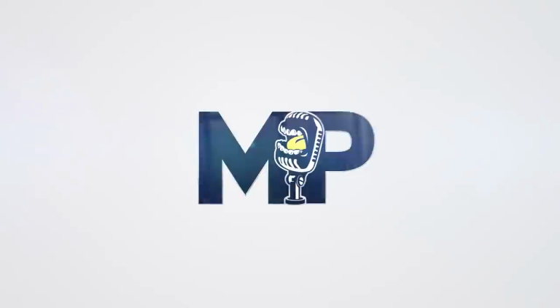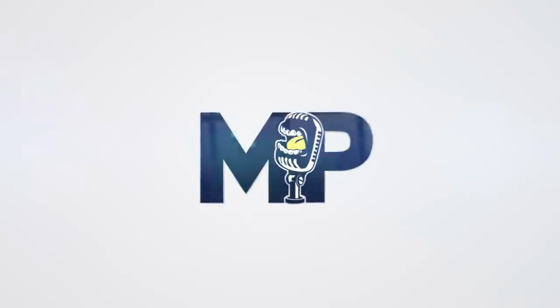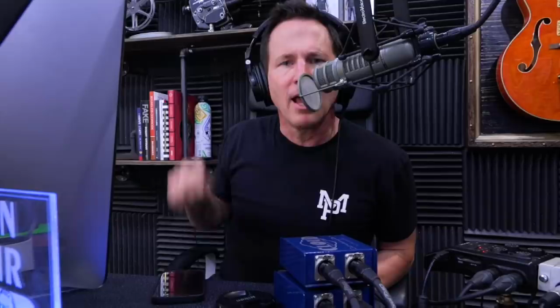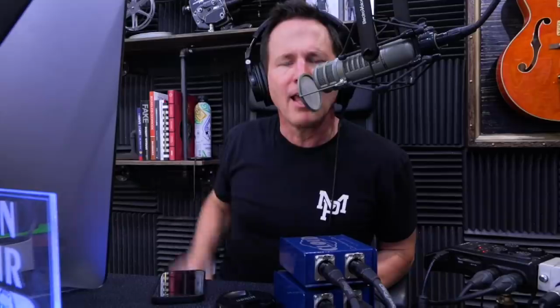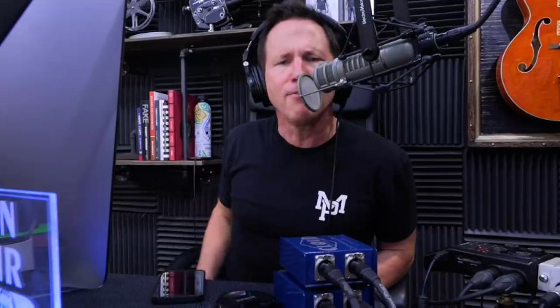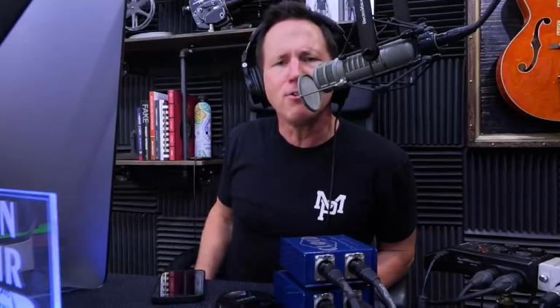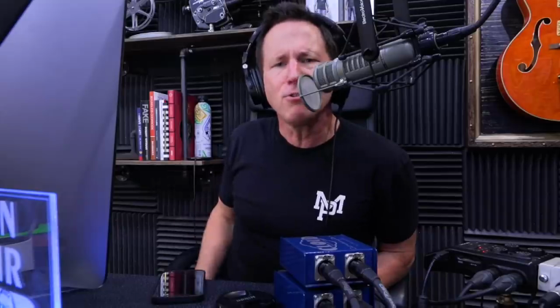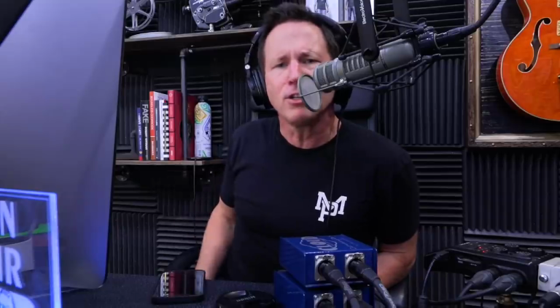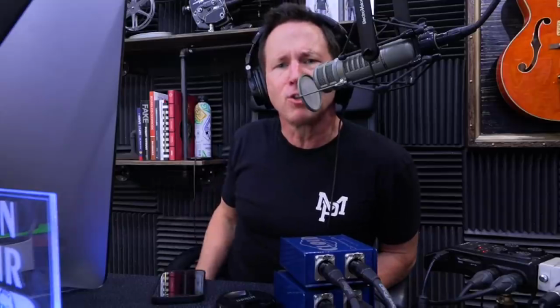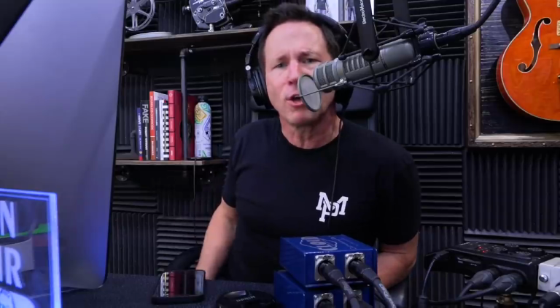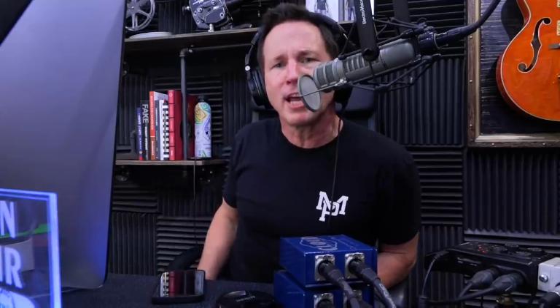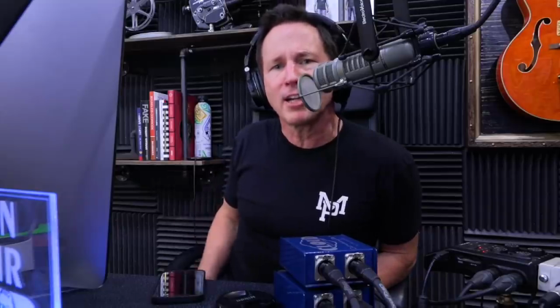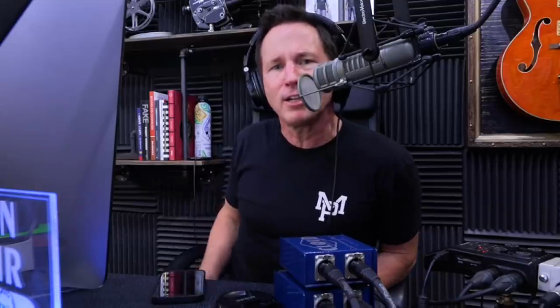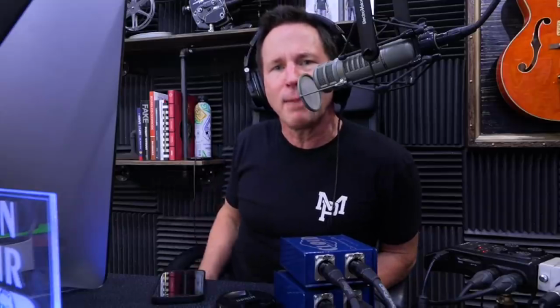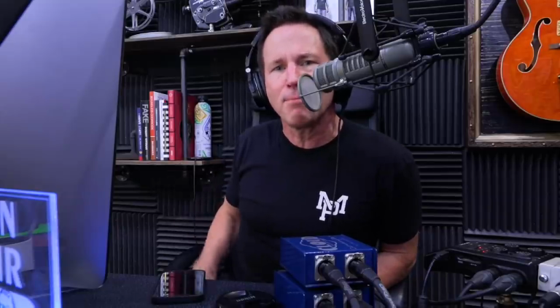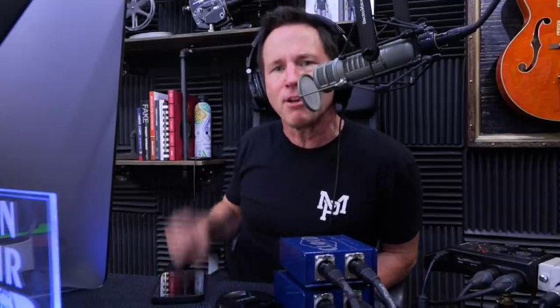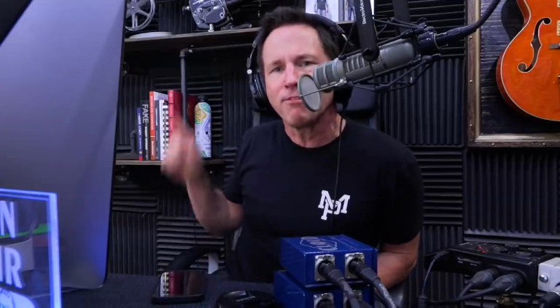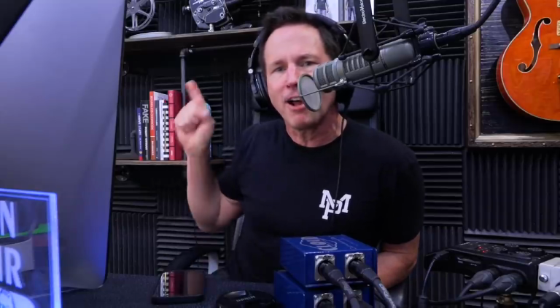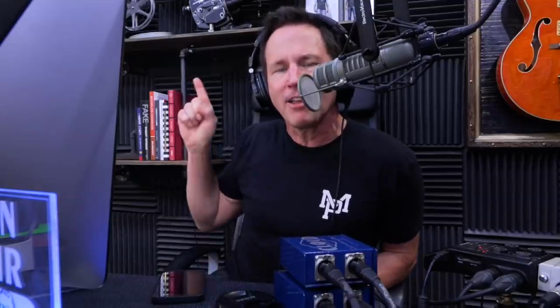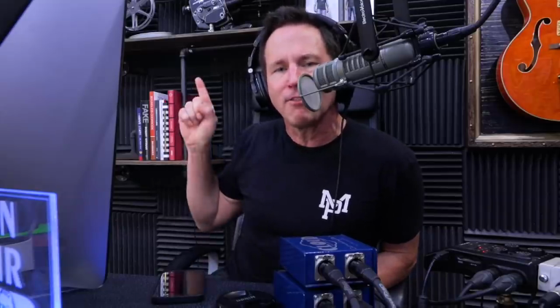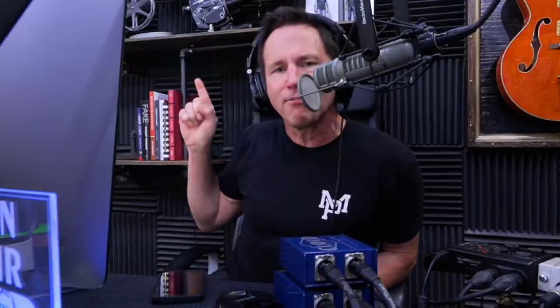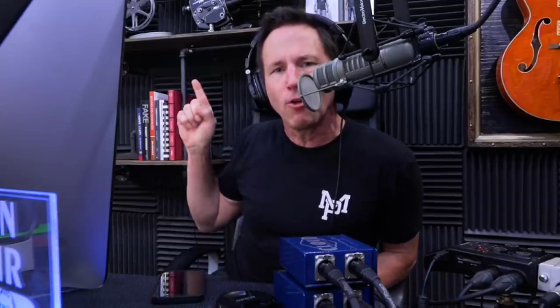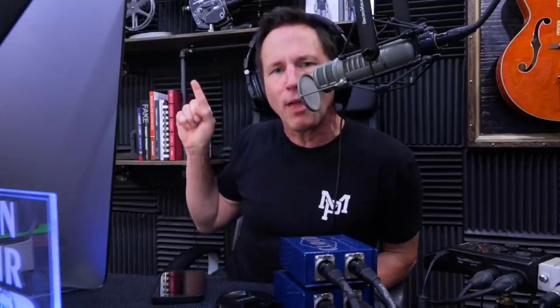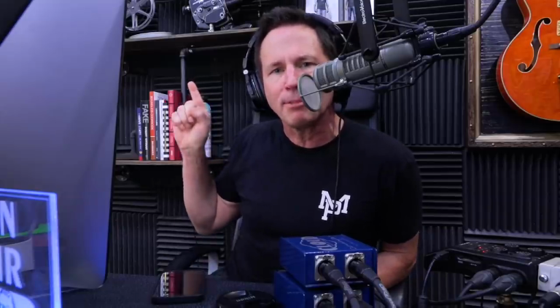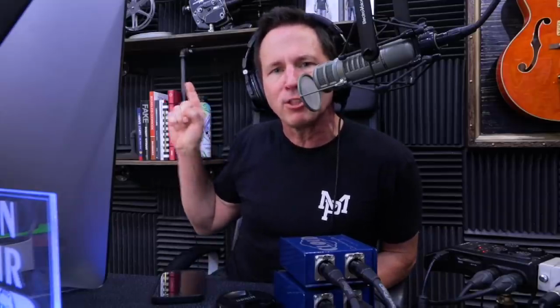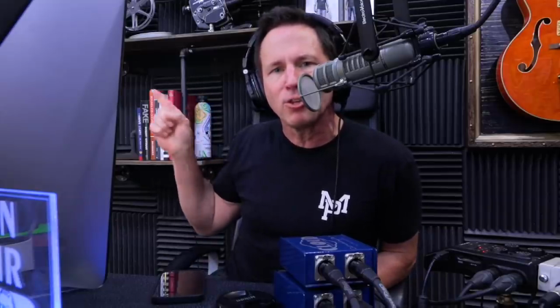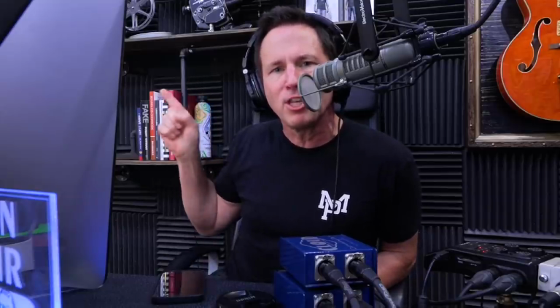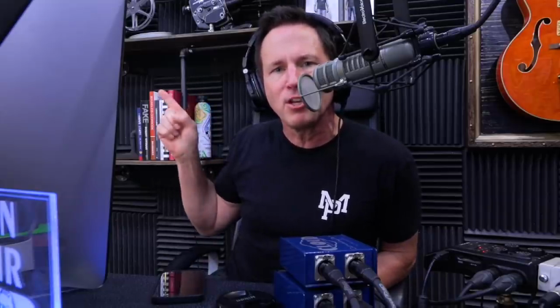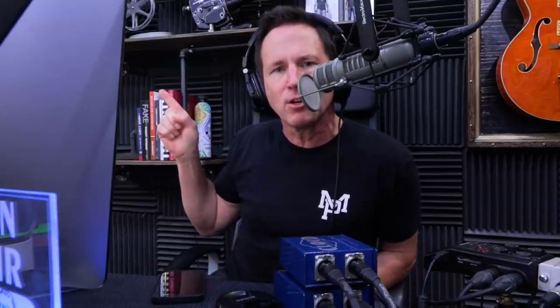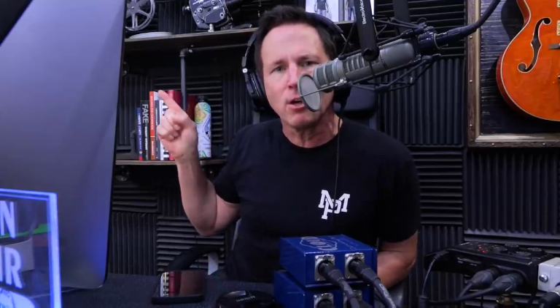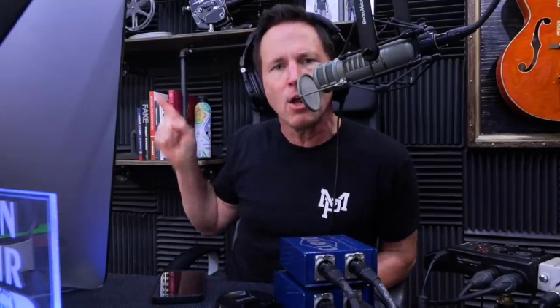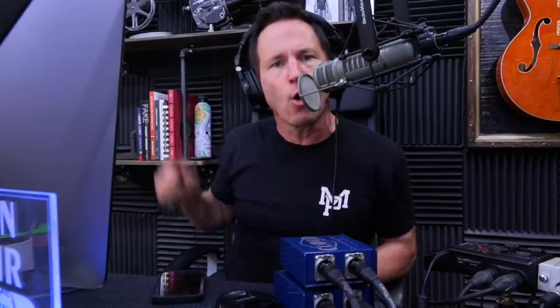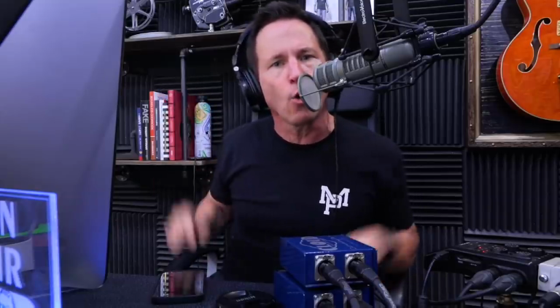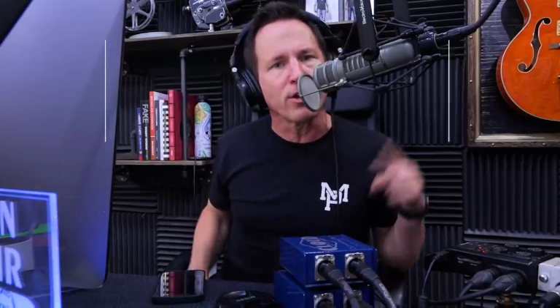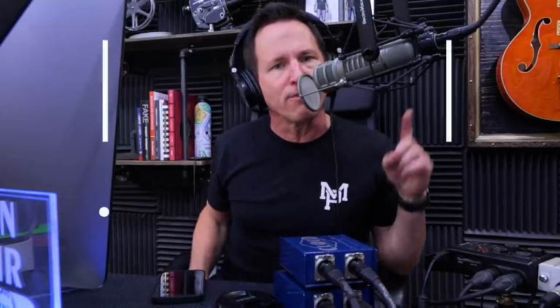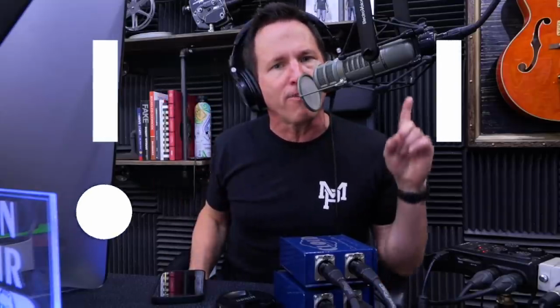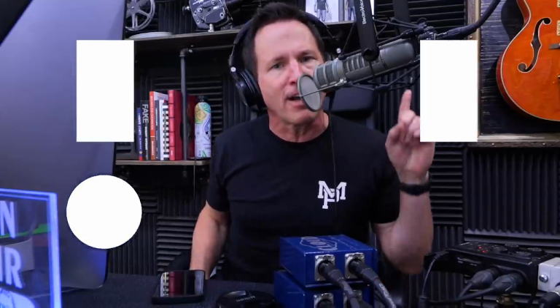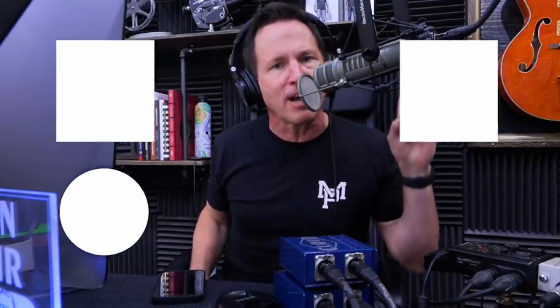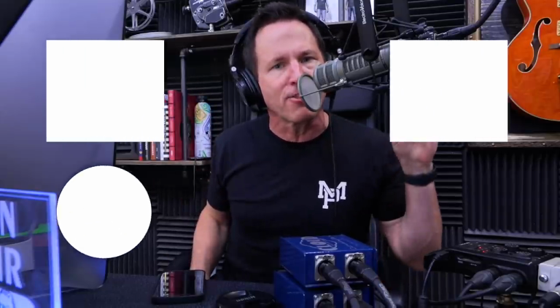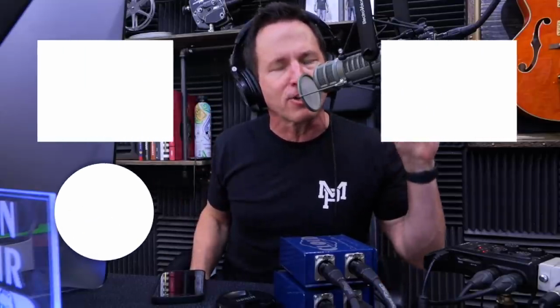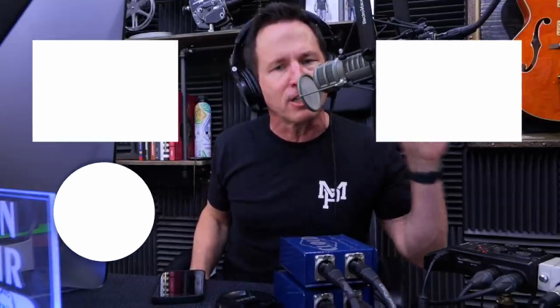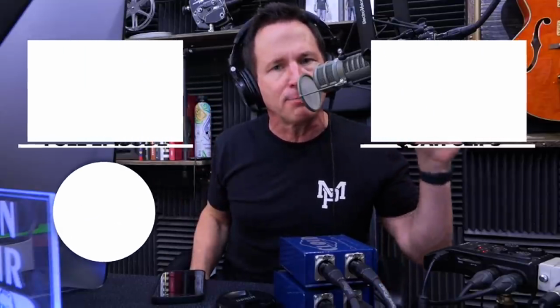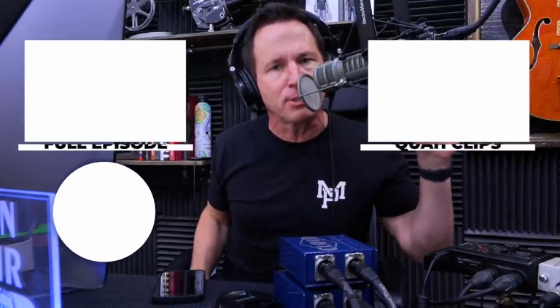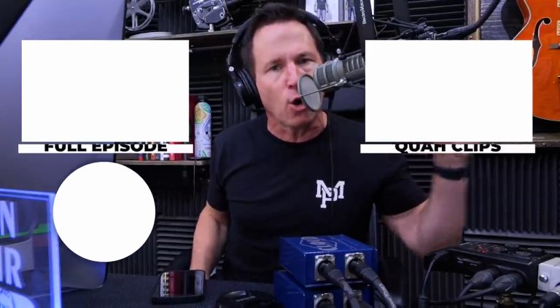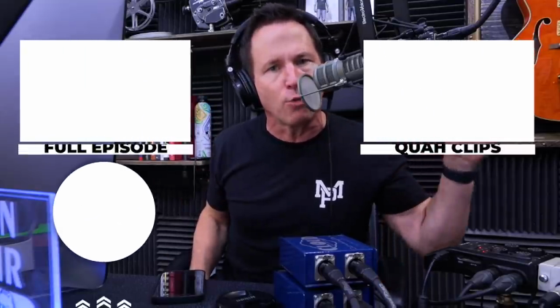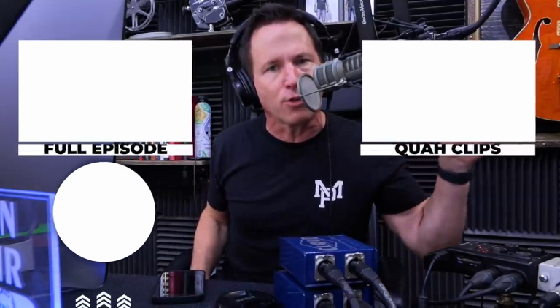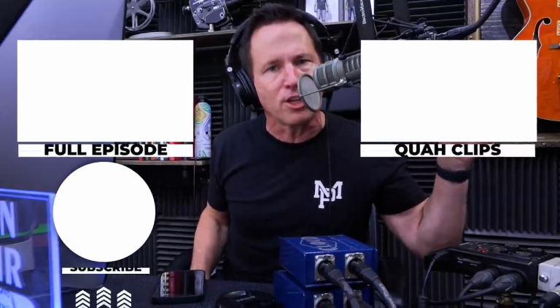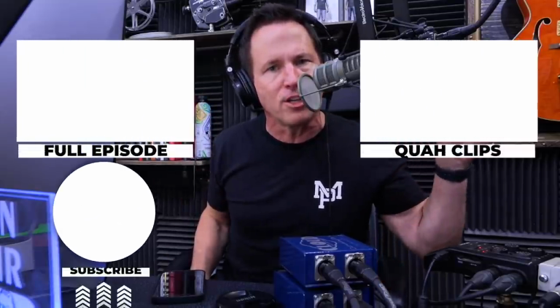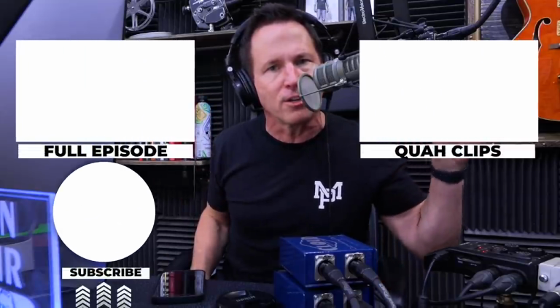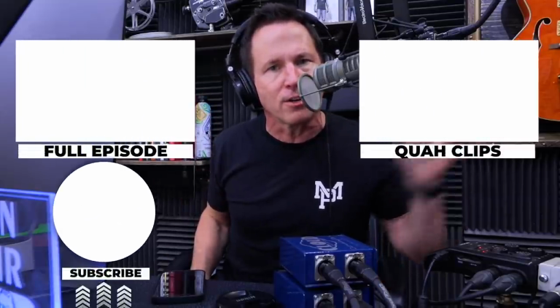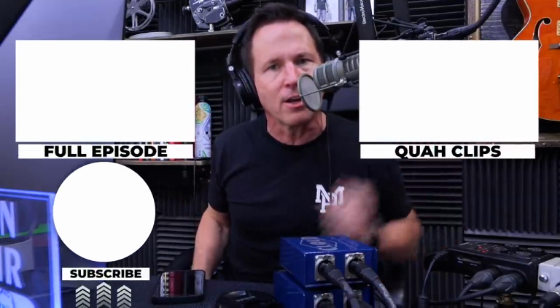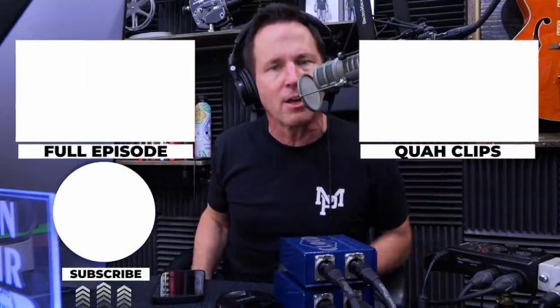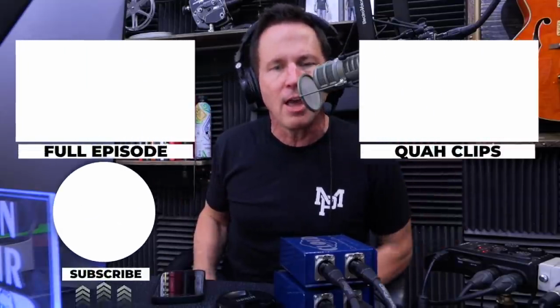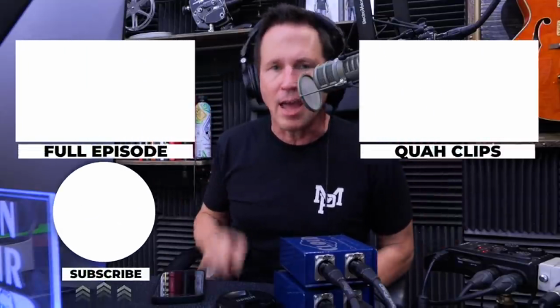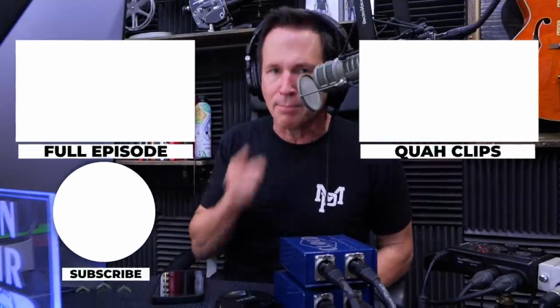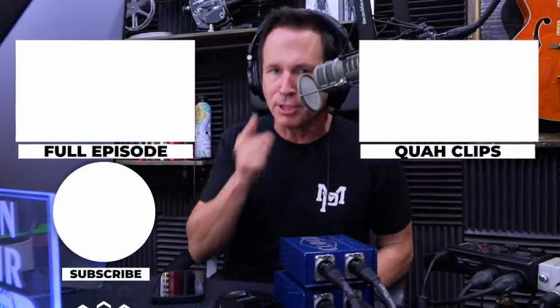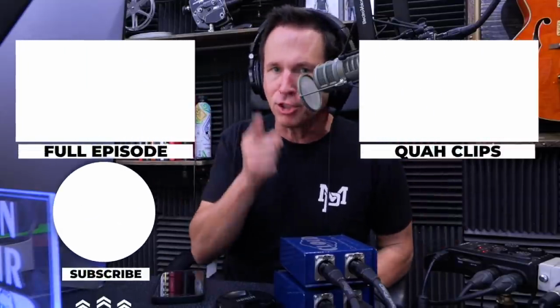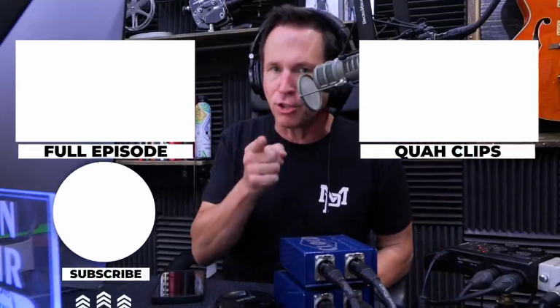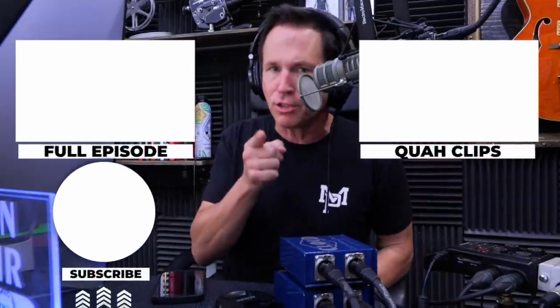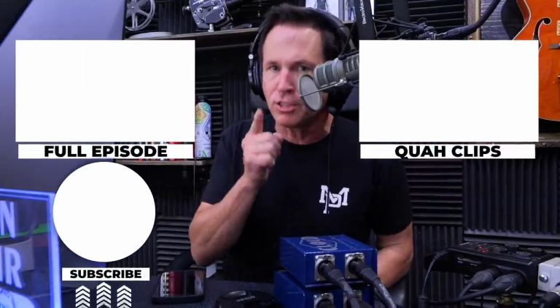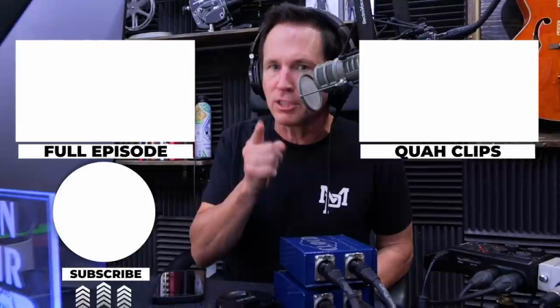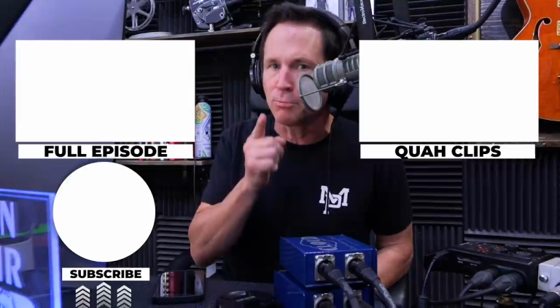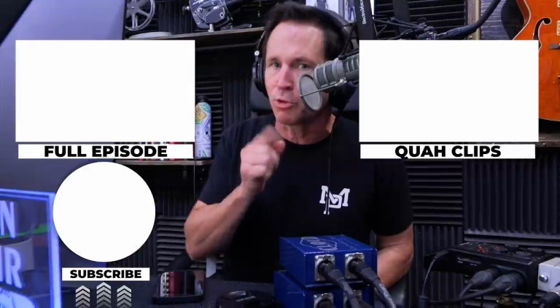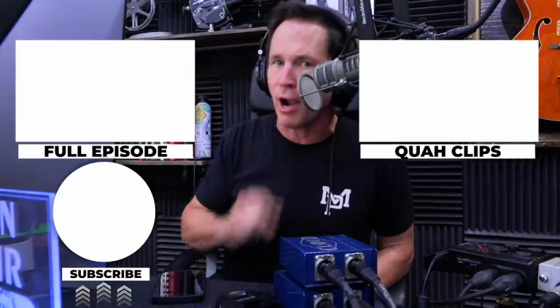Hey, if you enjoyed that clip, you can find the full episode here or you can find other clips over here. And be sure to subscribe.